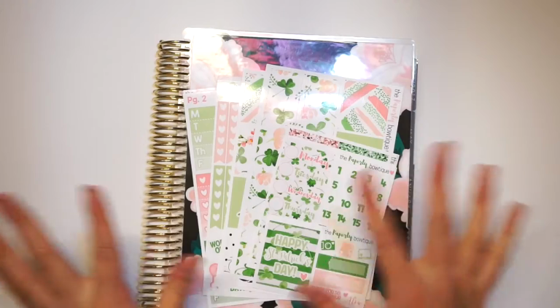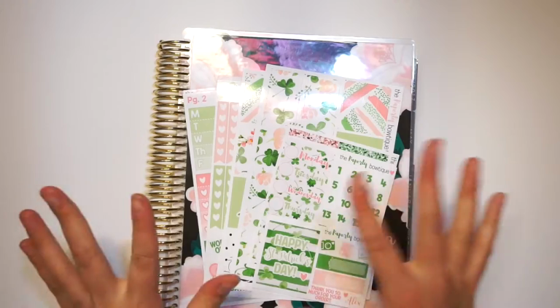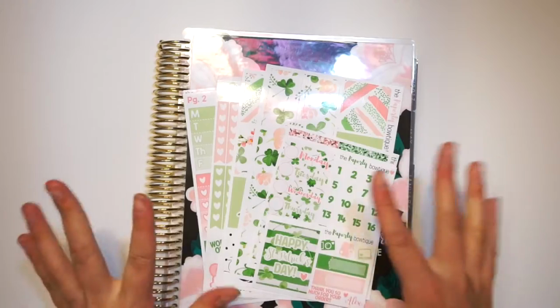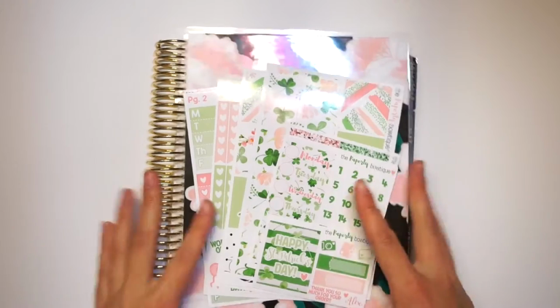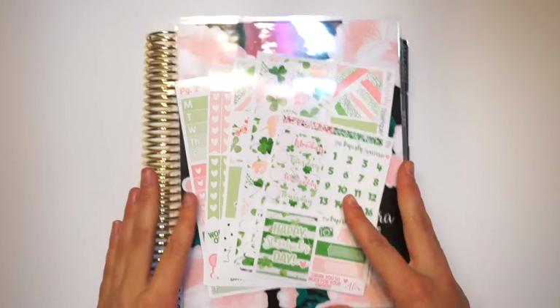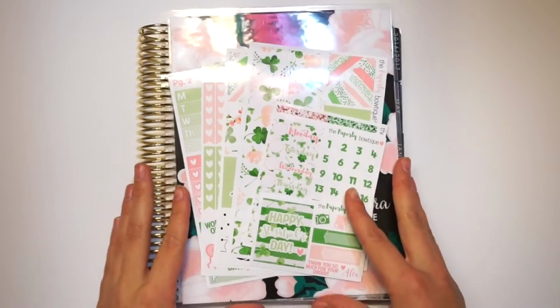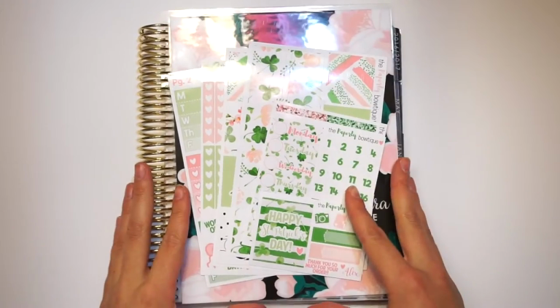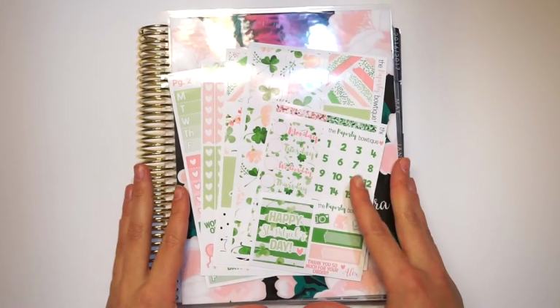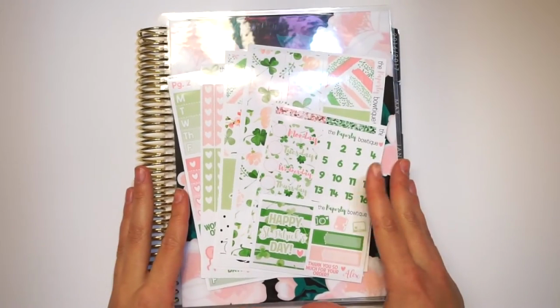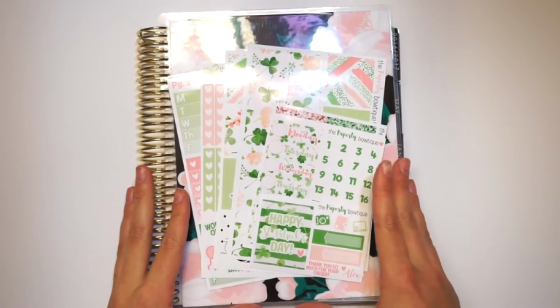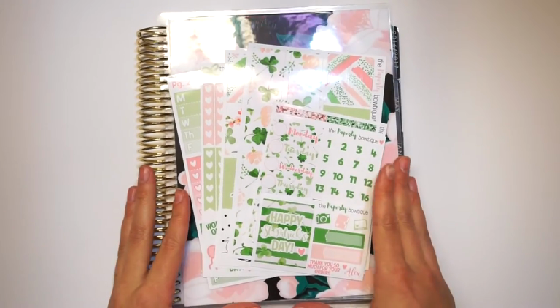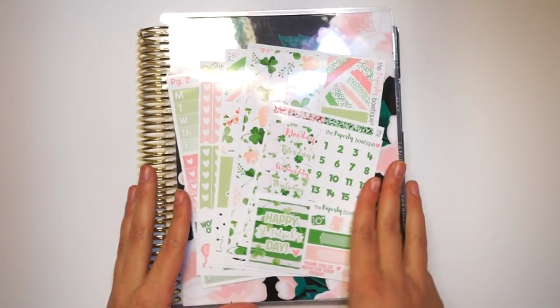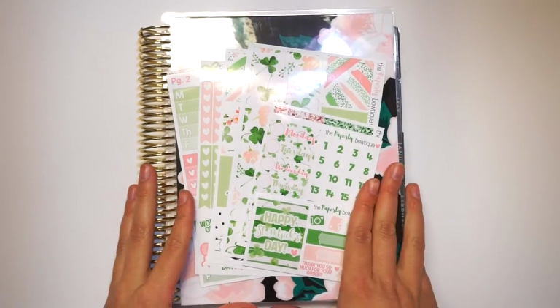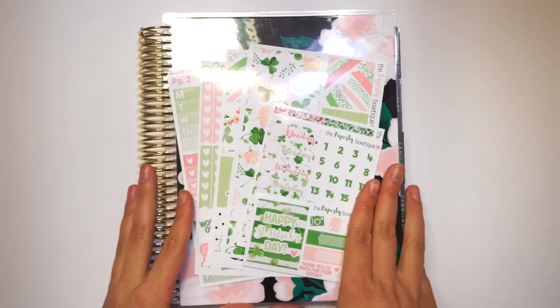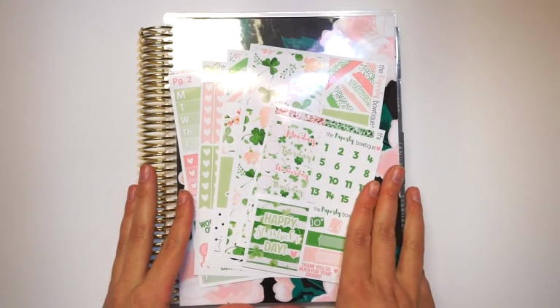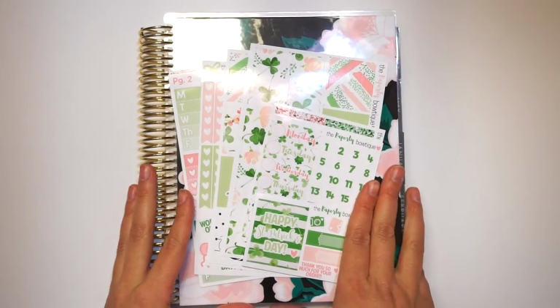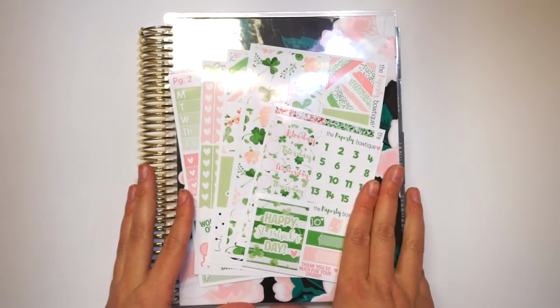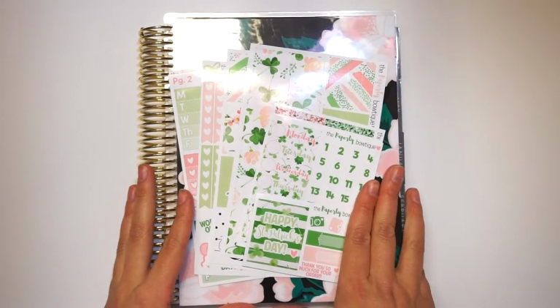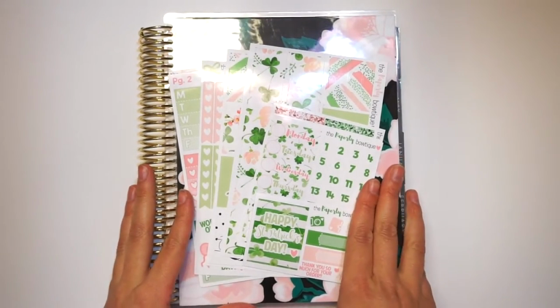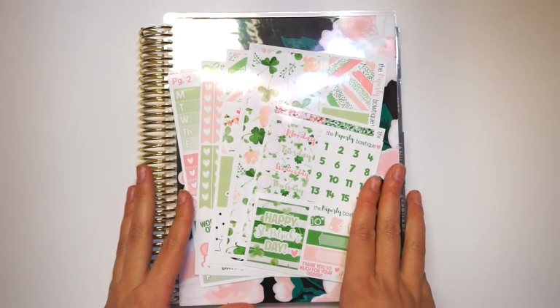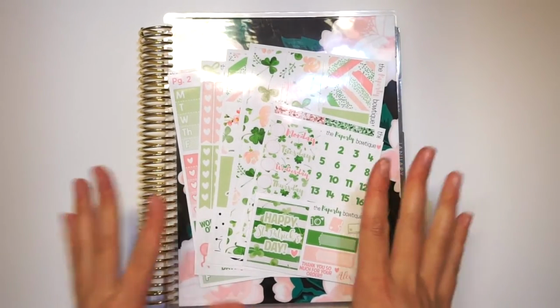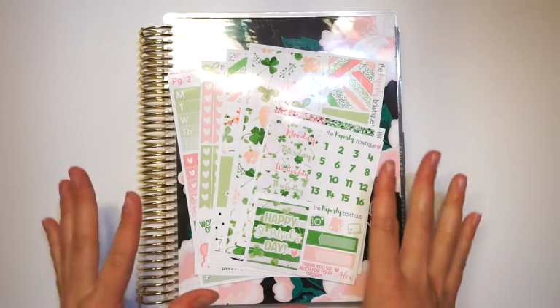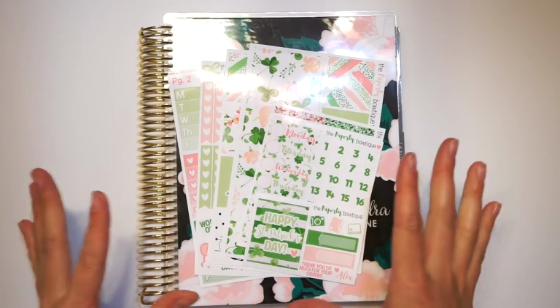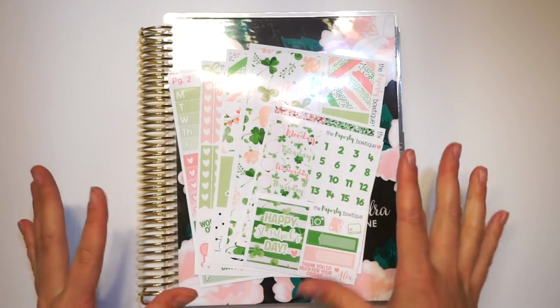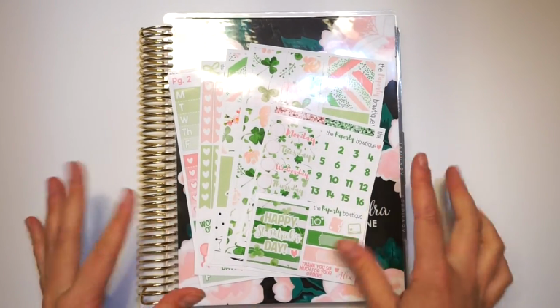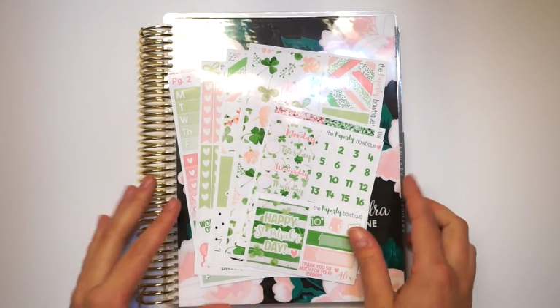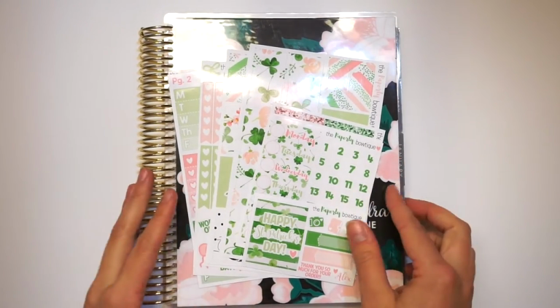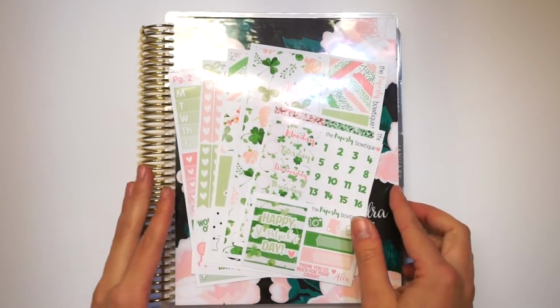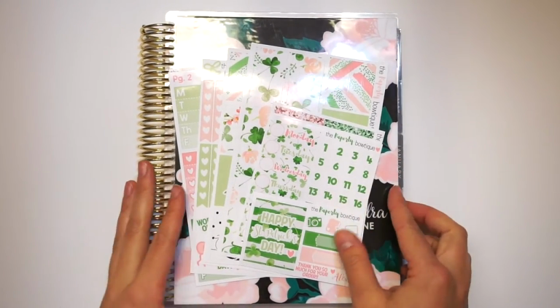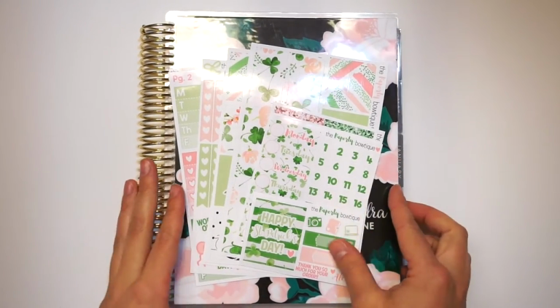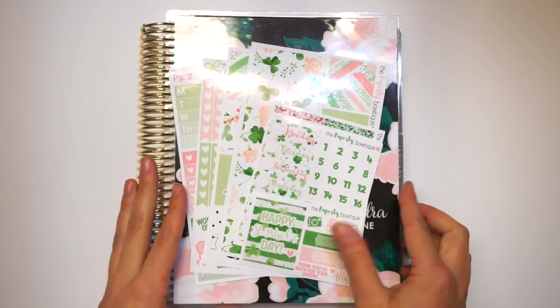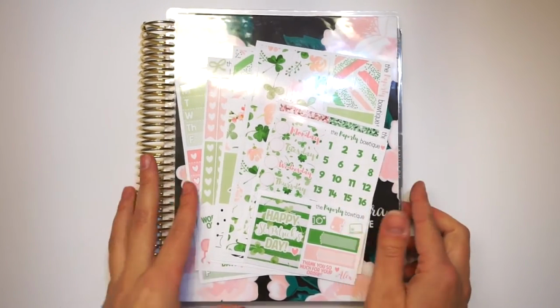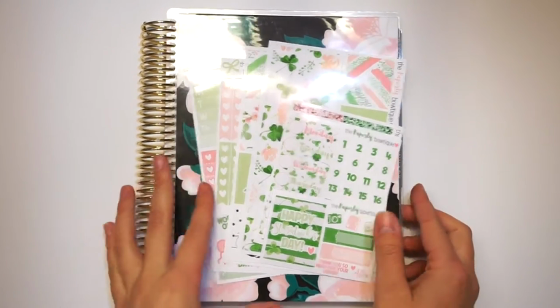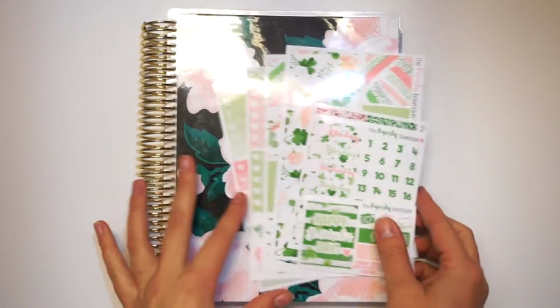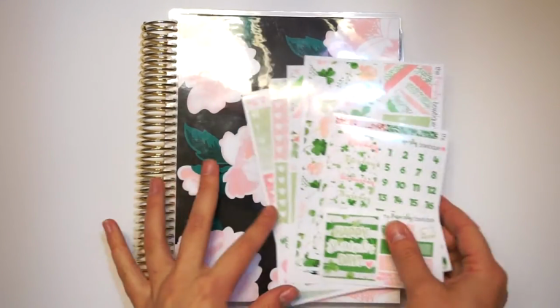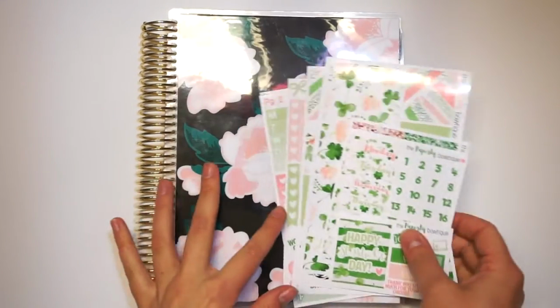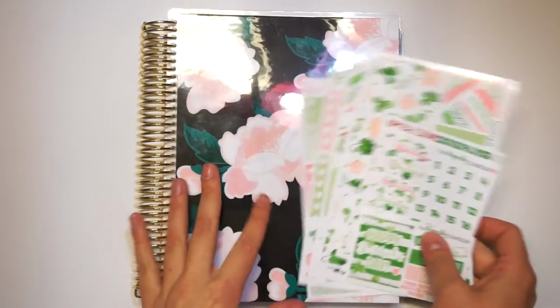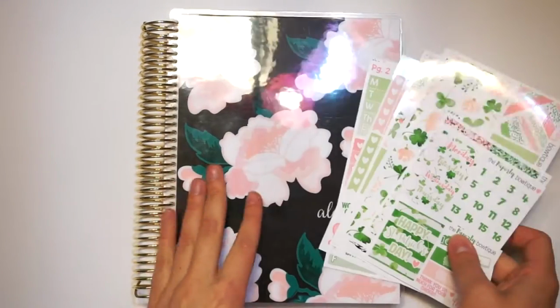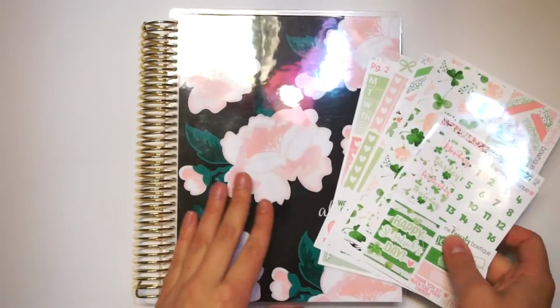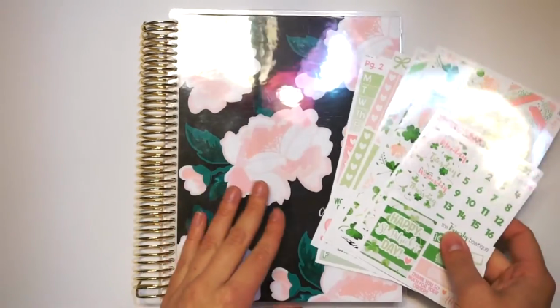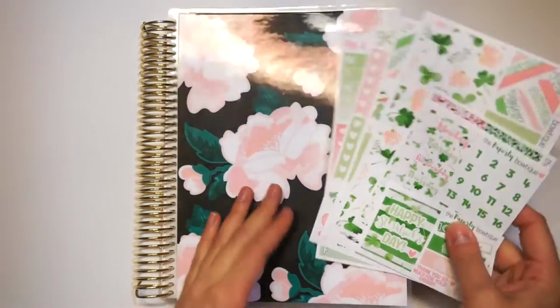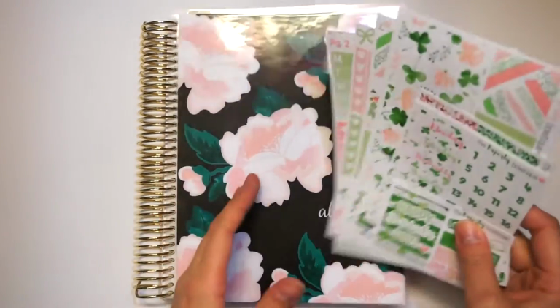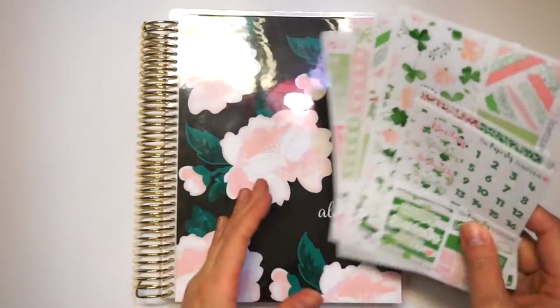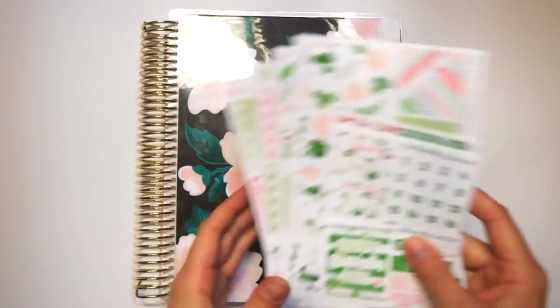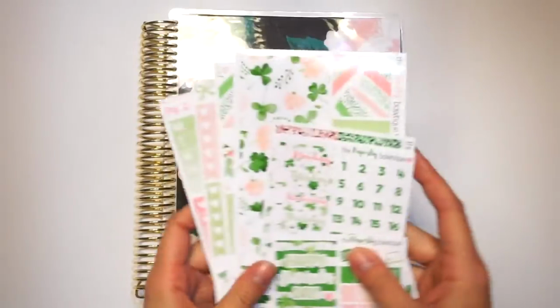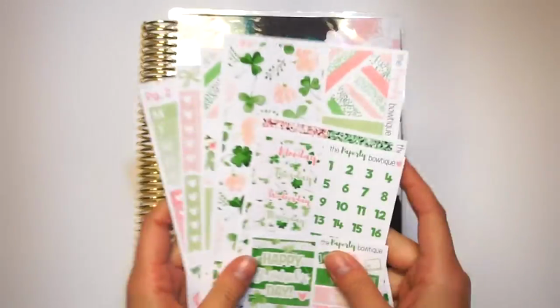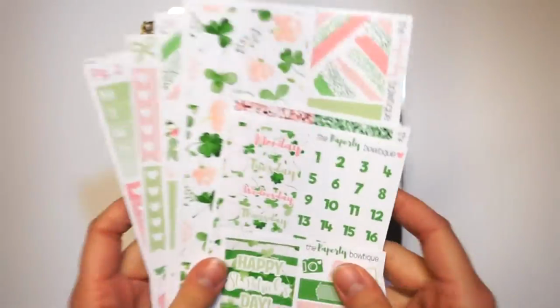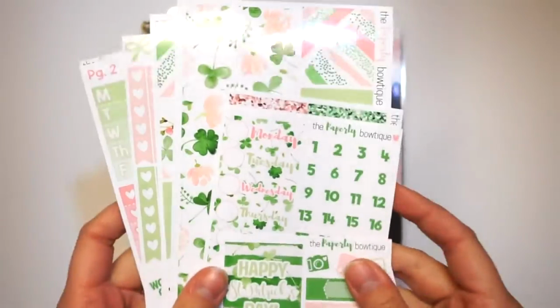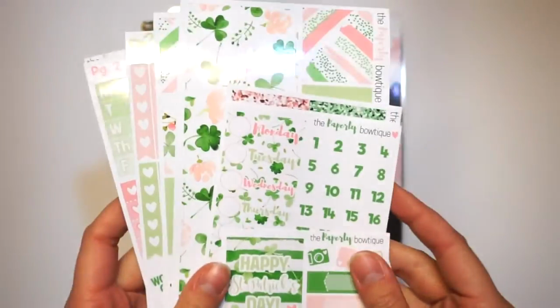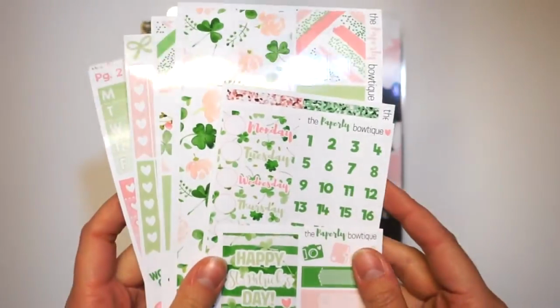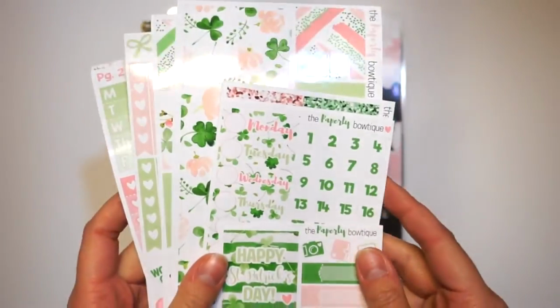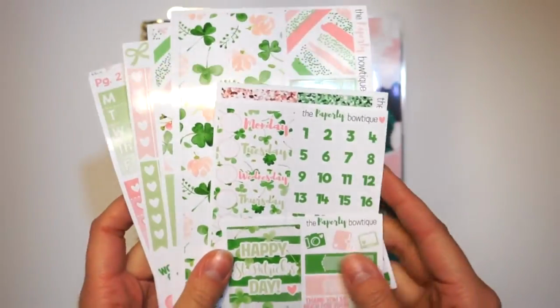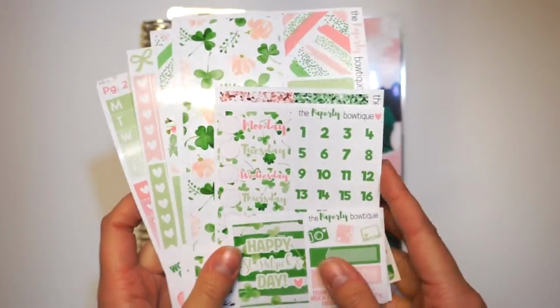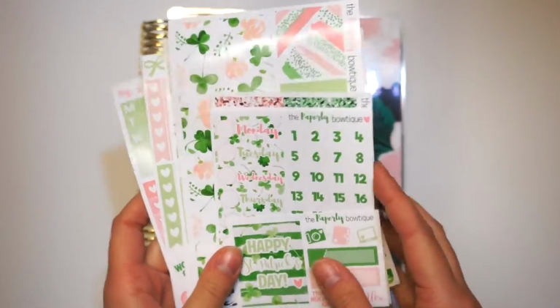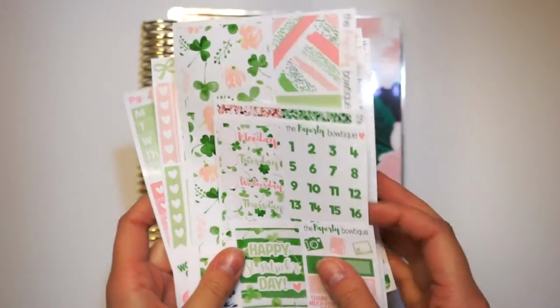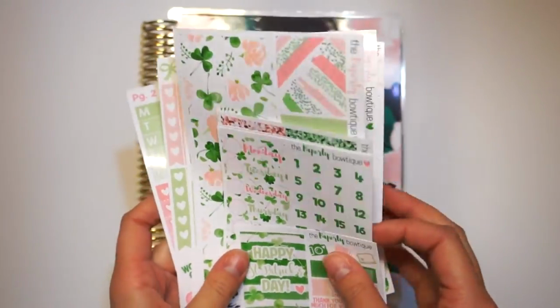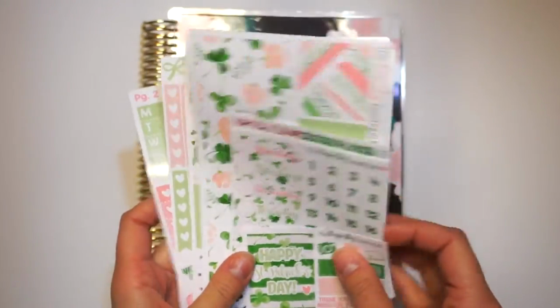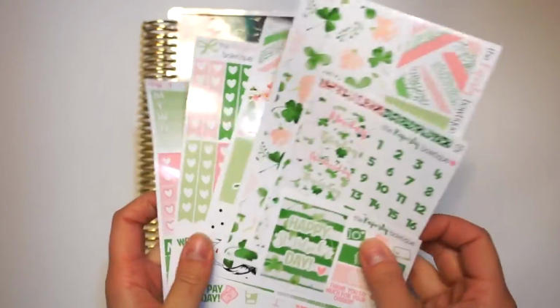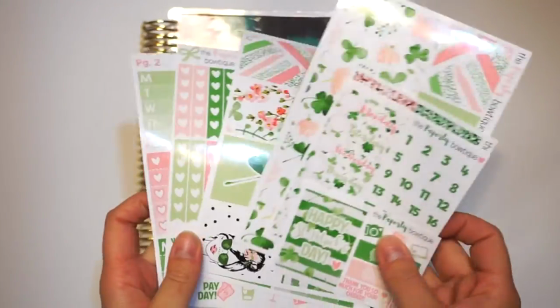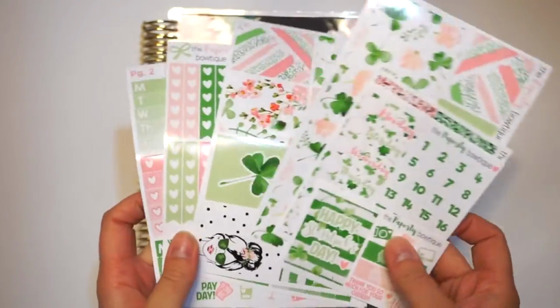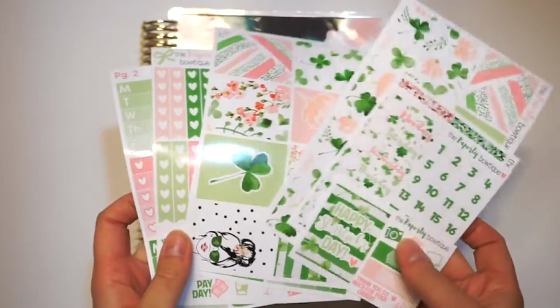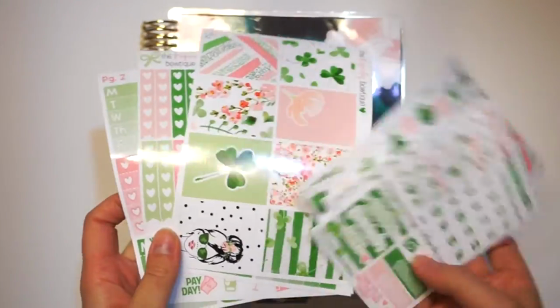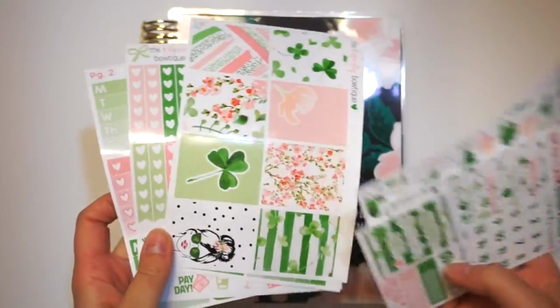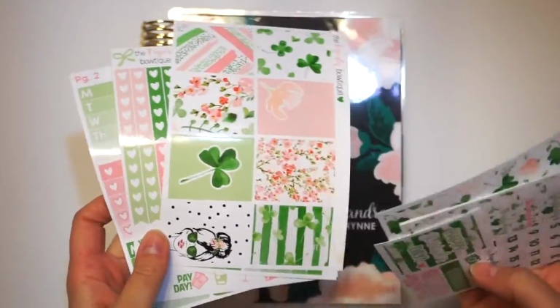Hi everyone! Welcome back to my channel. Today I'm going to be doing a plan with me using my Lucky Day kit.